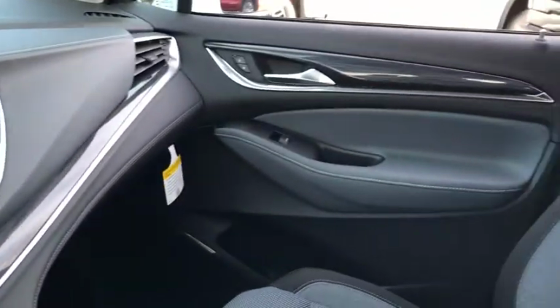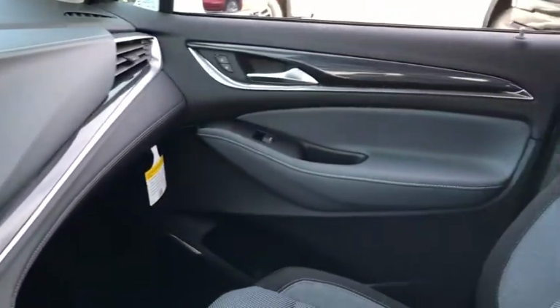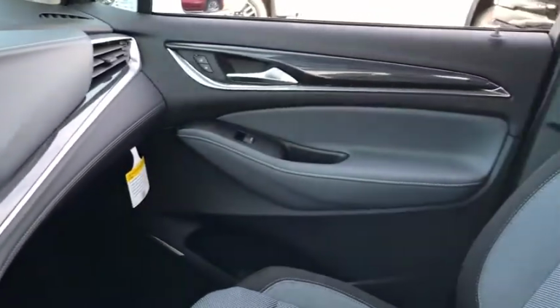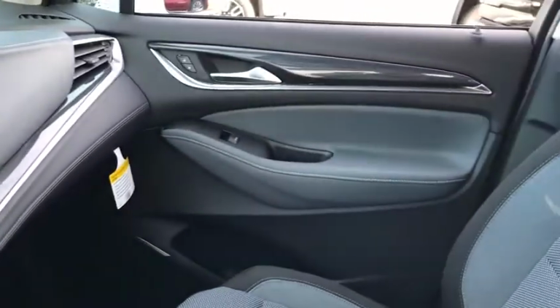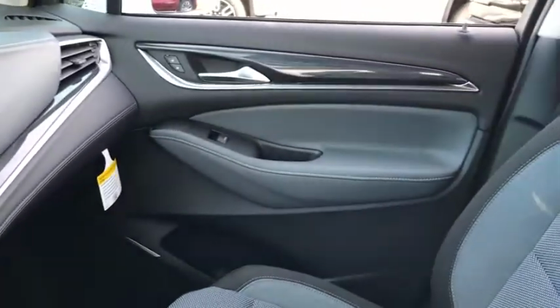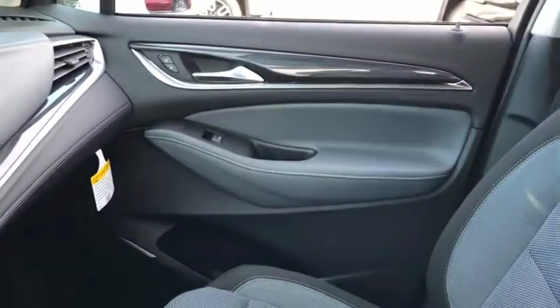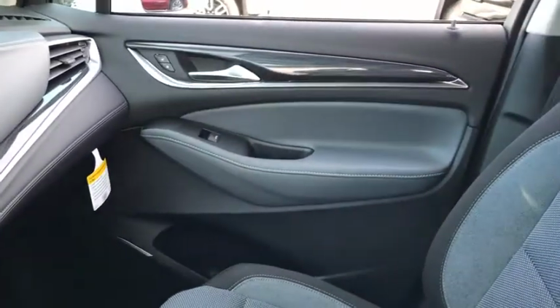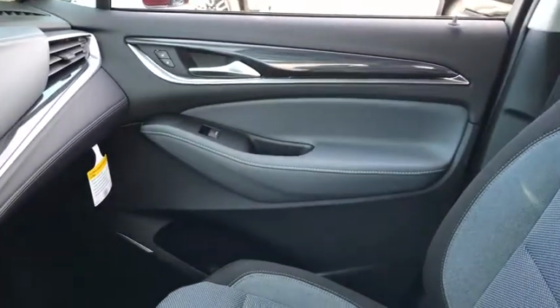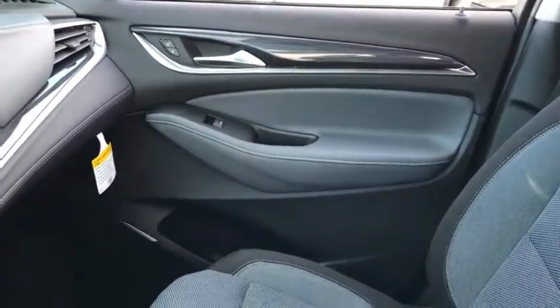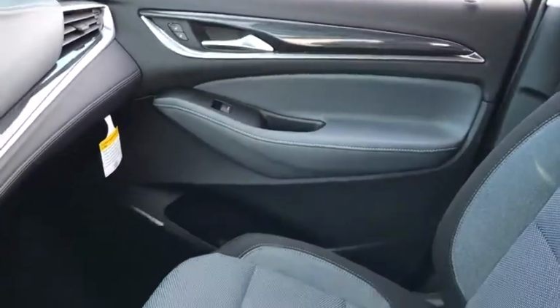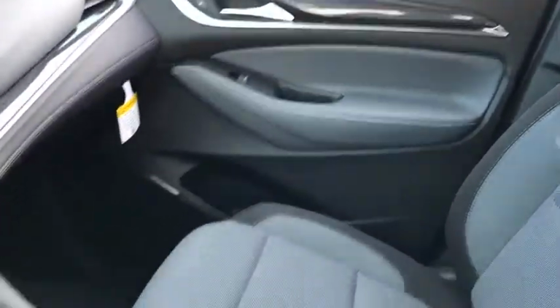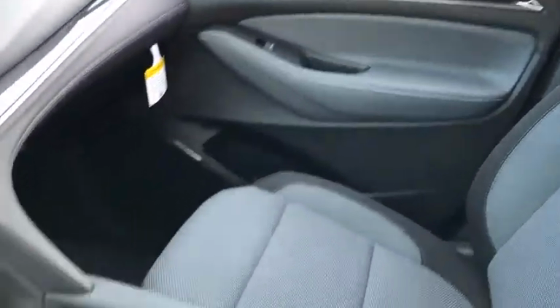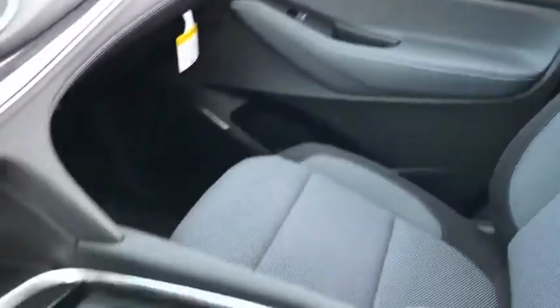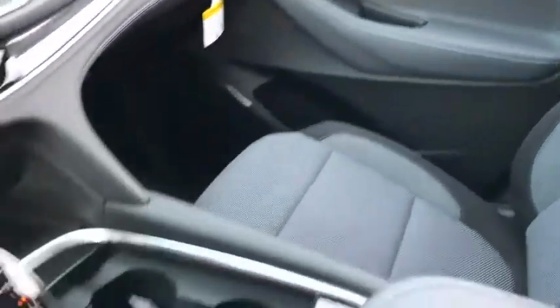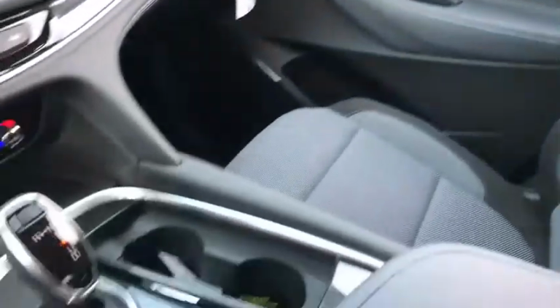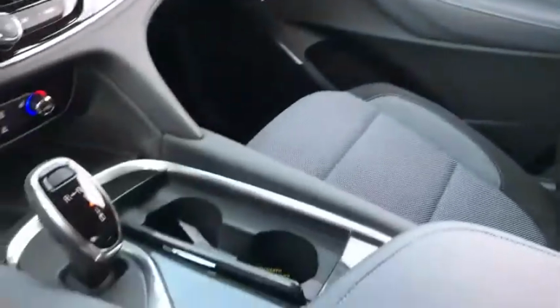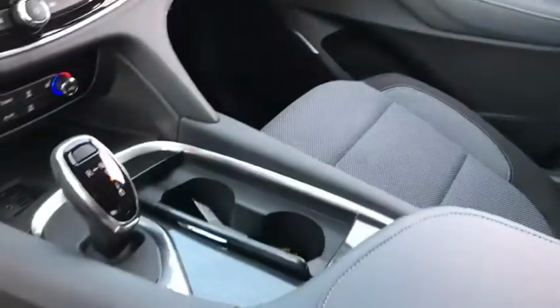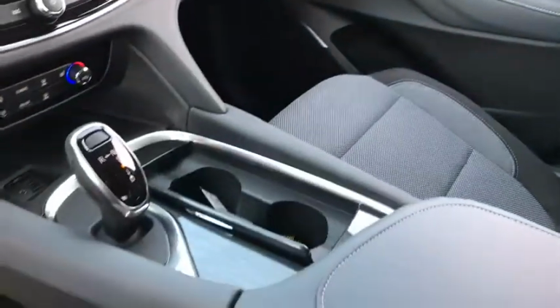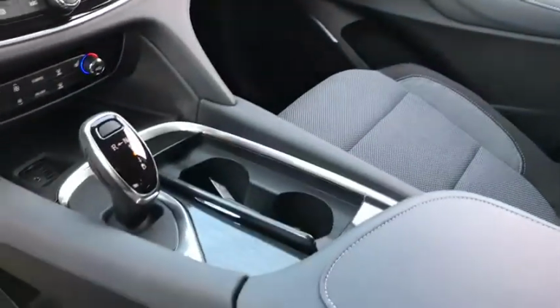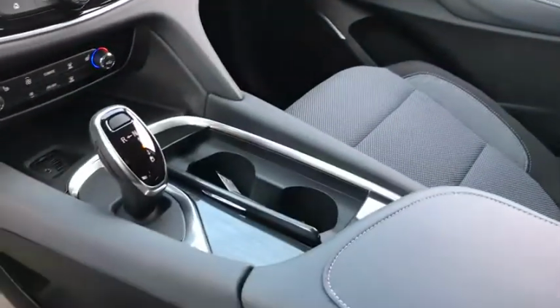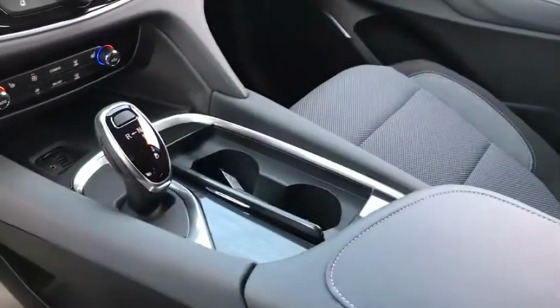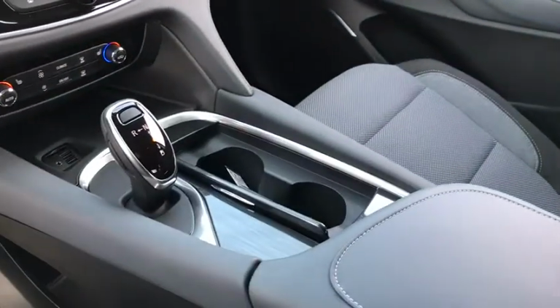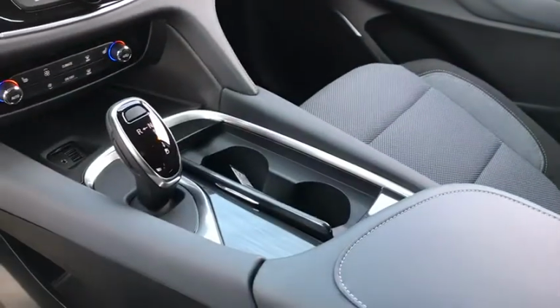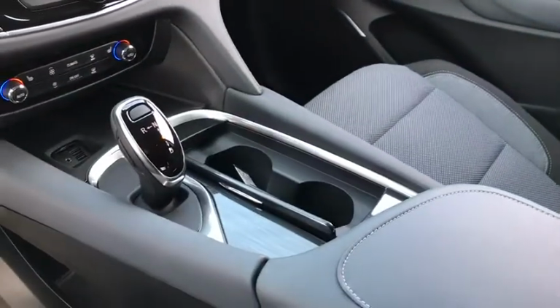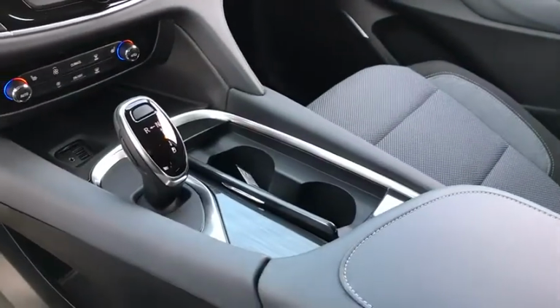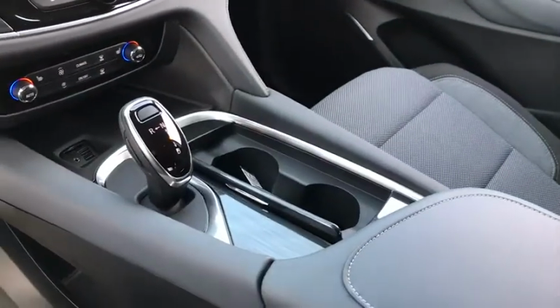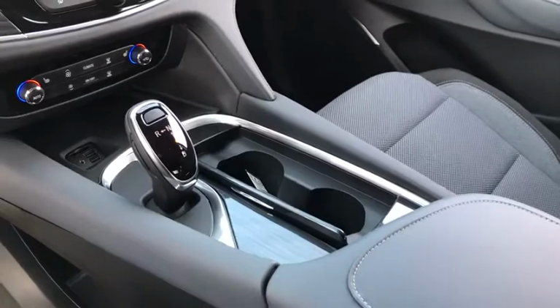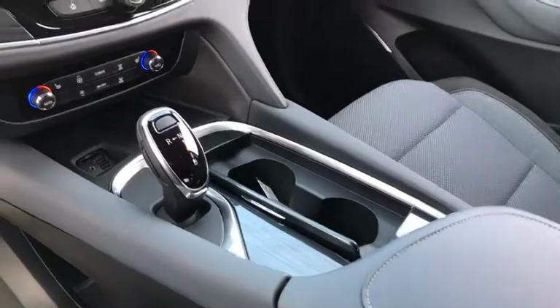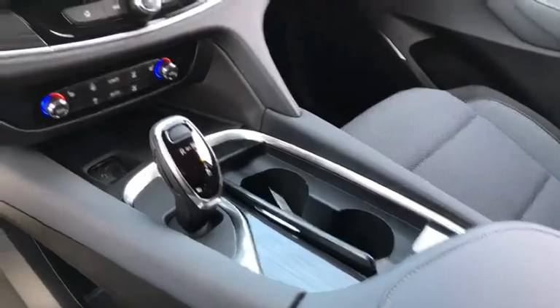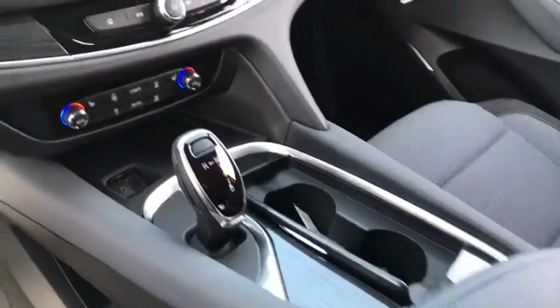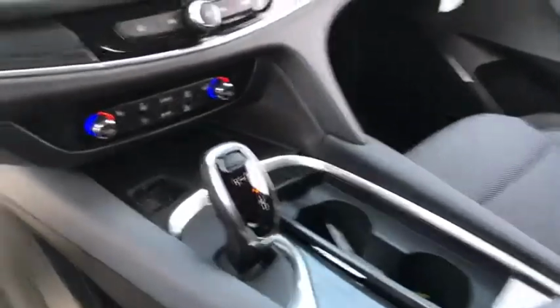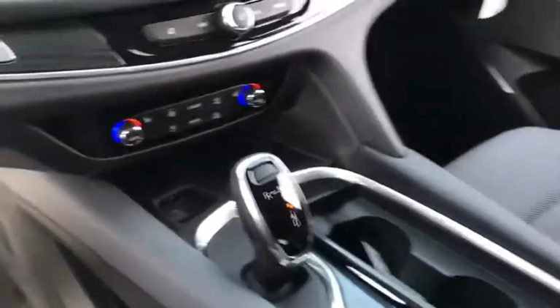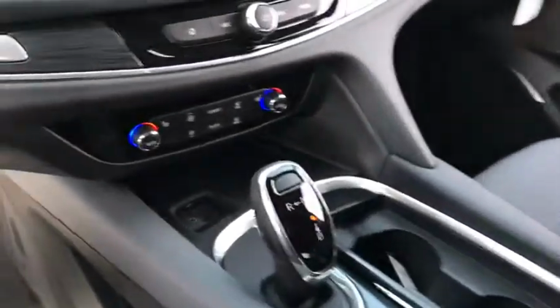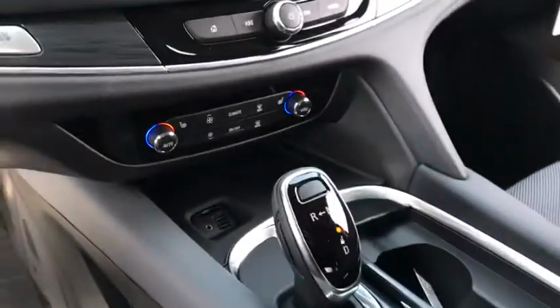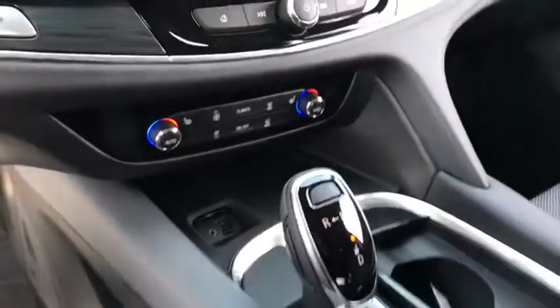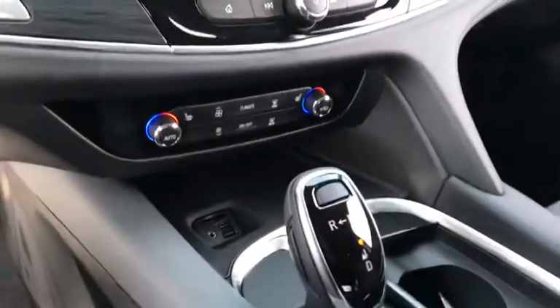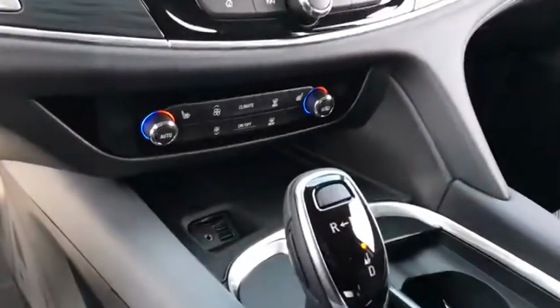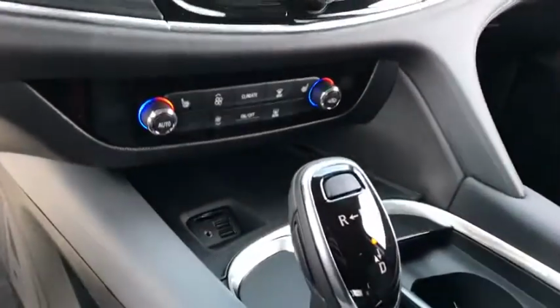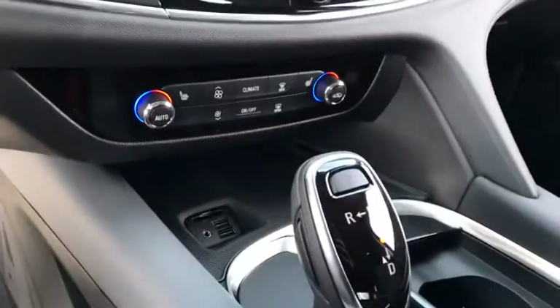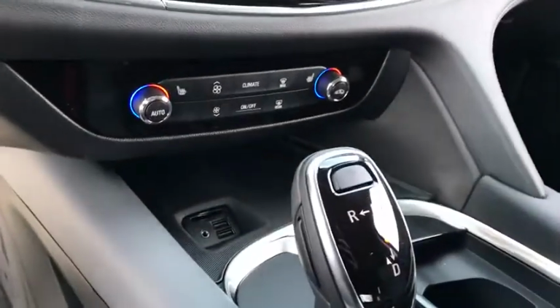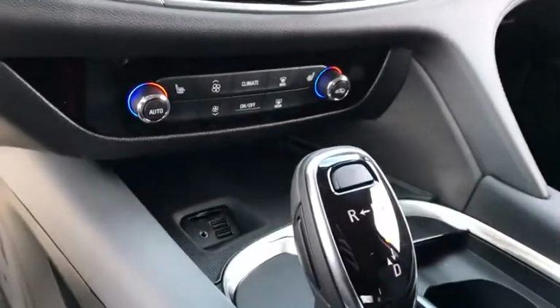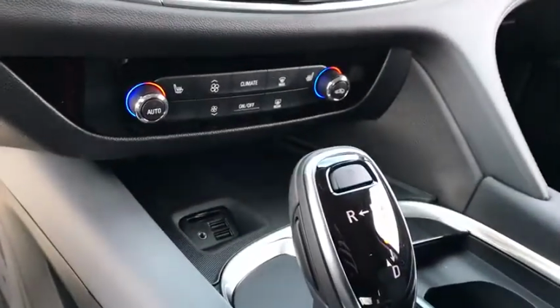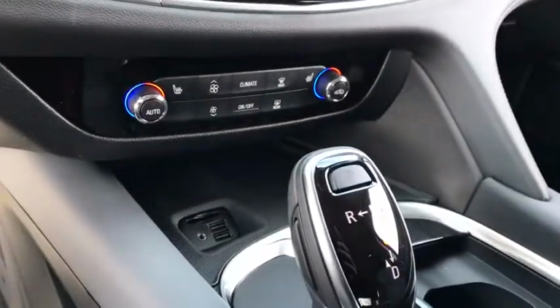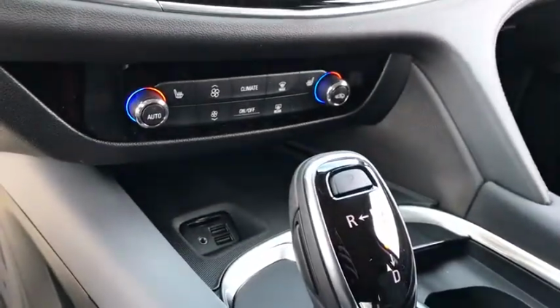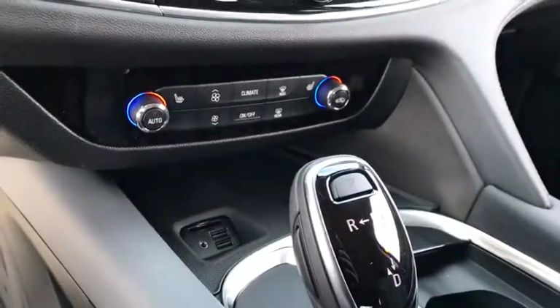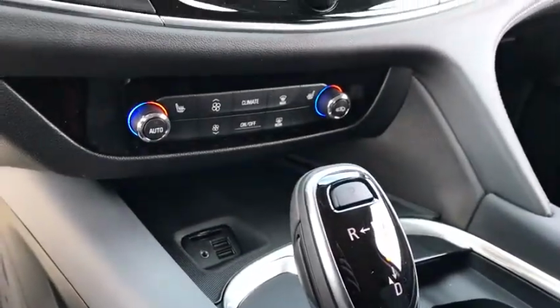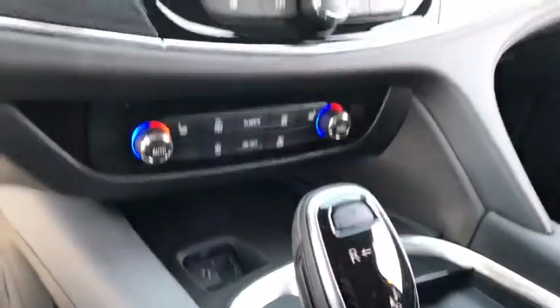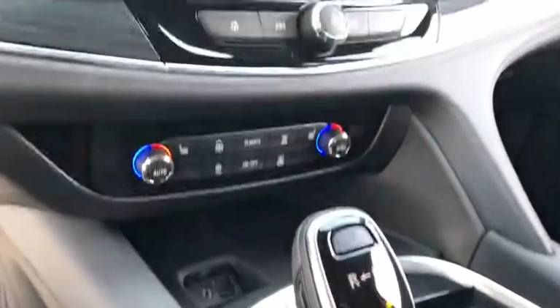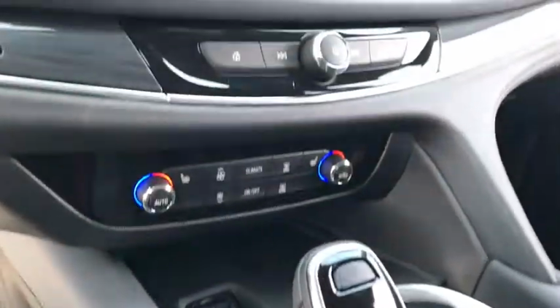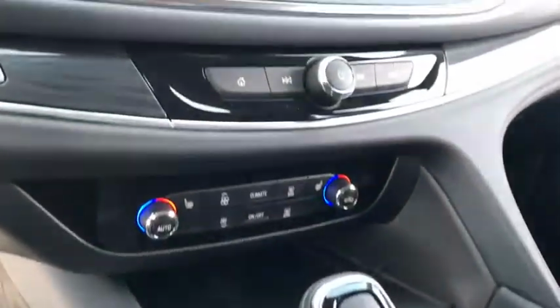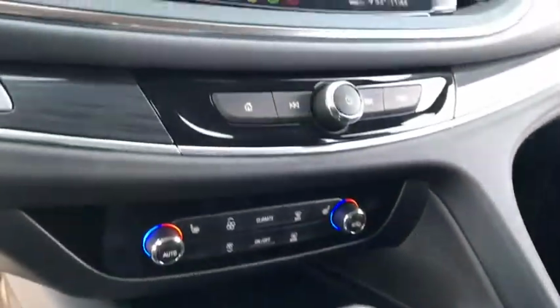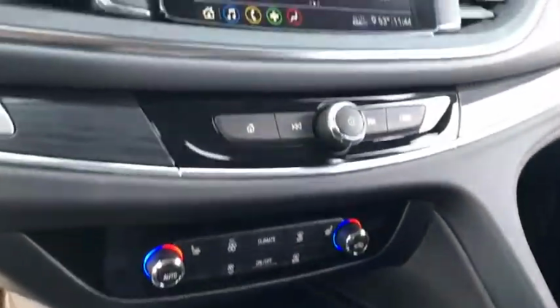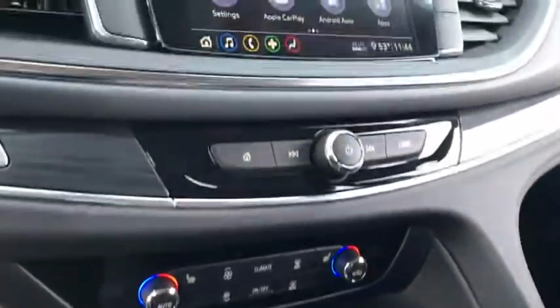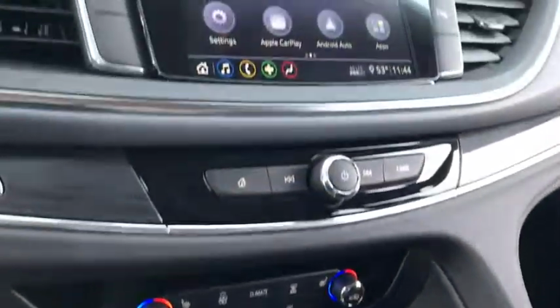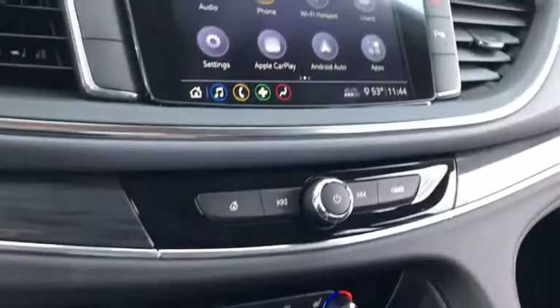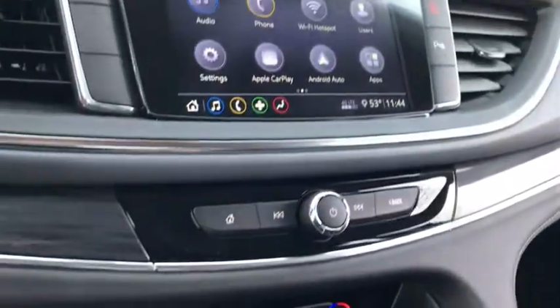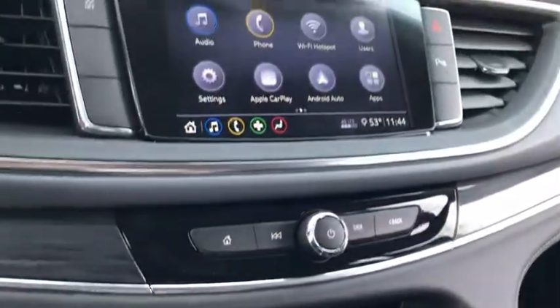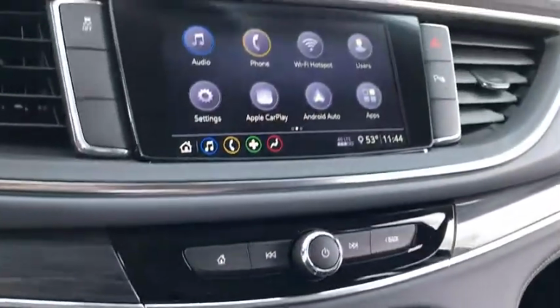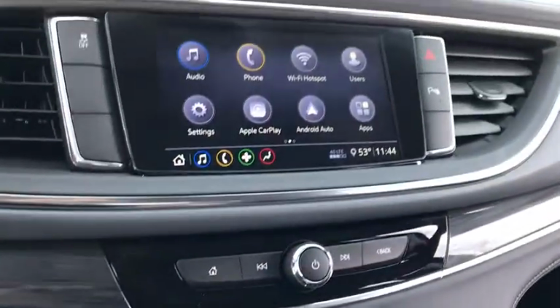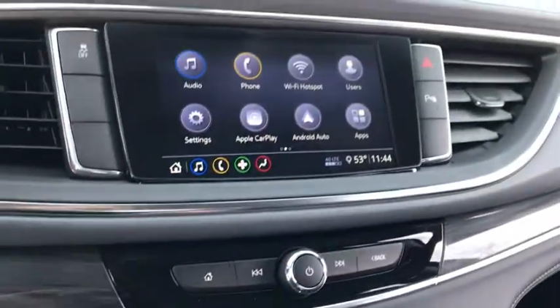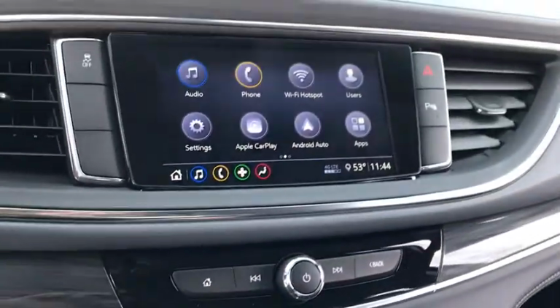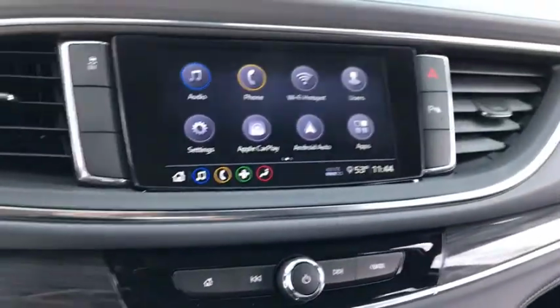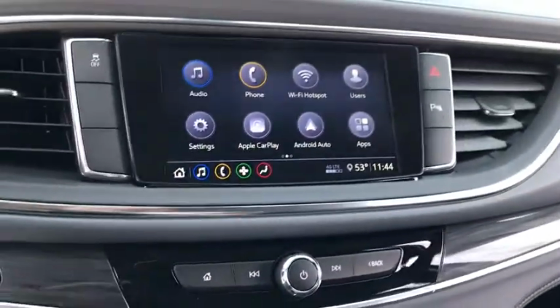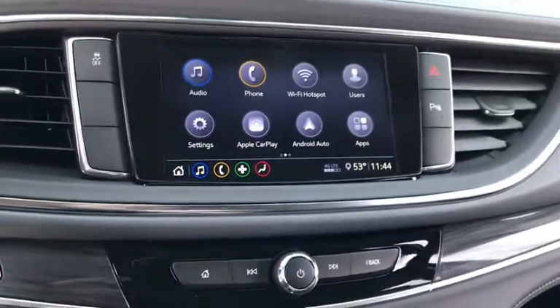Keyless start, floor mats, auto dimming rear view mirror, four wheel disc brakes, aluminum wheels. Come take a test drive today.